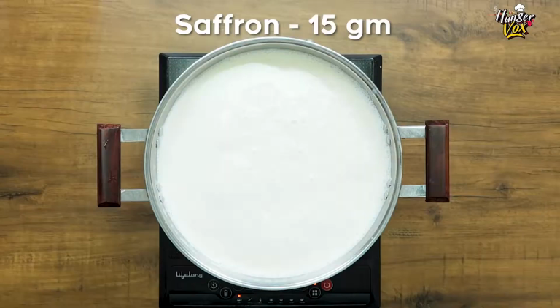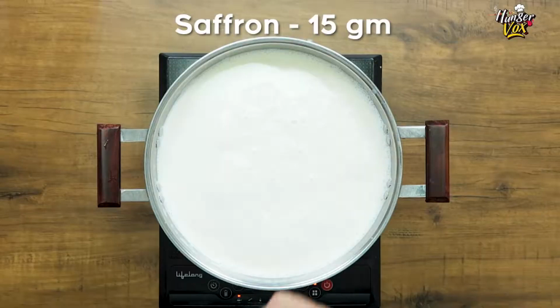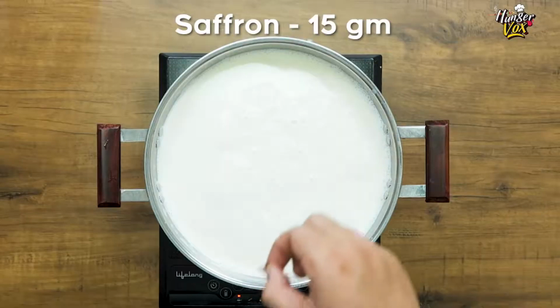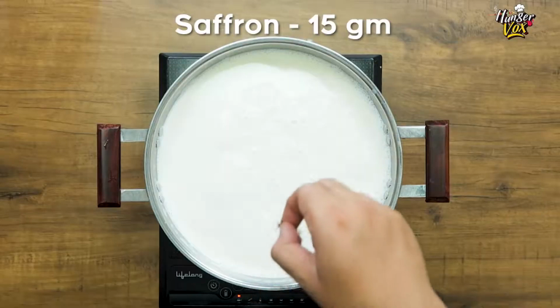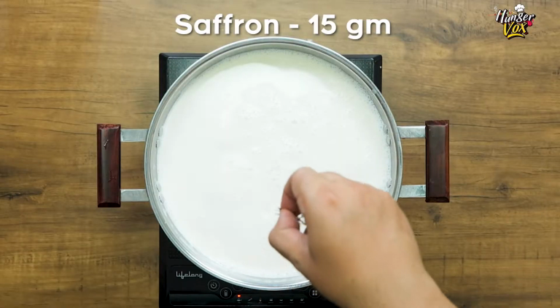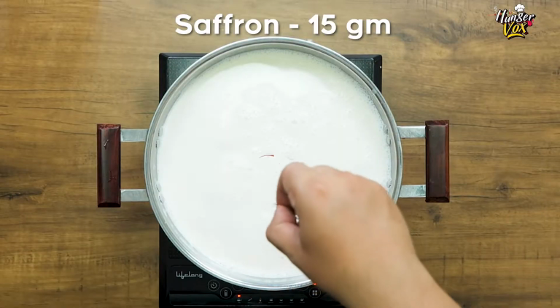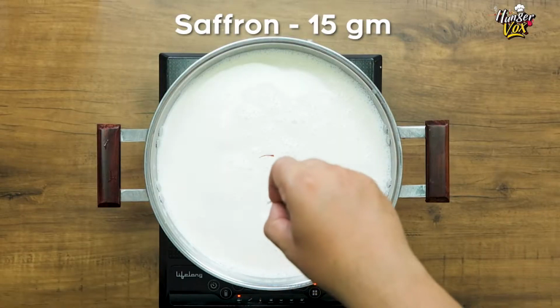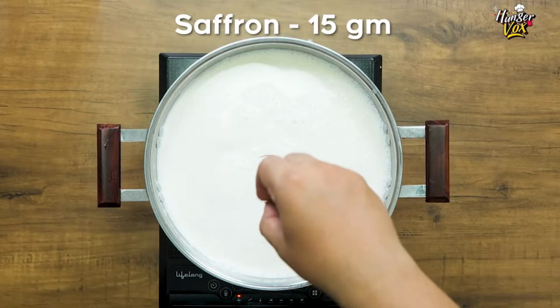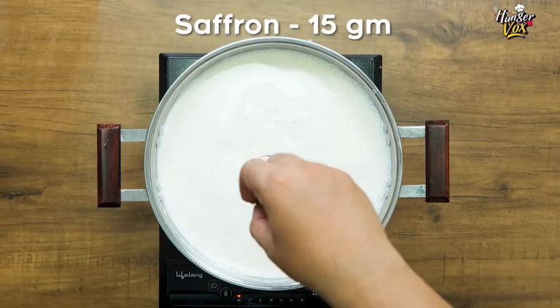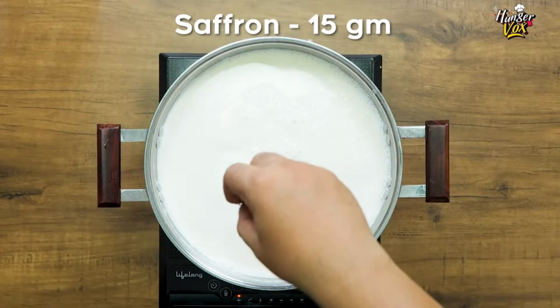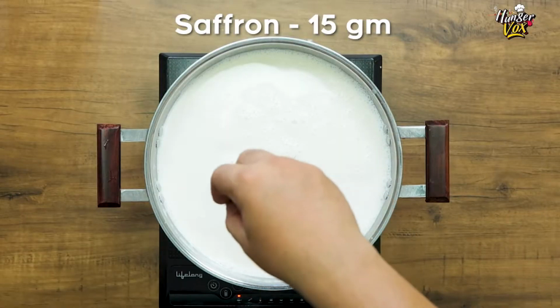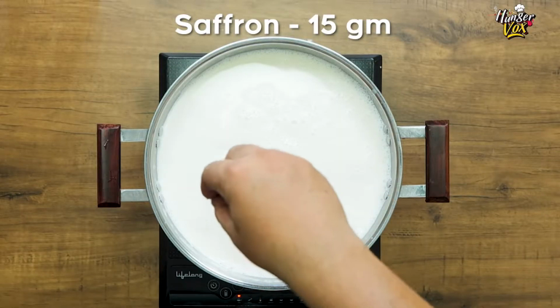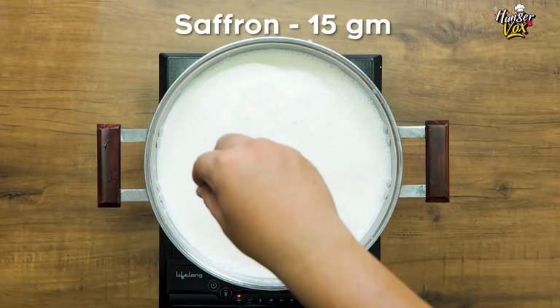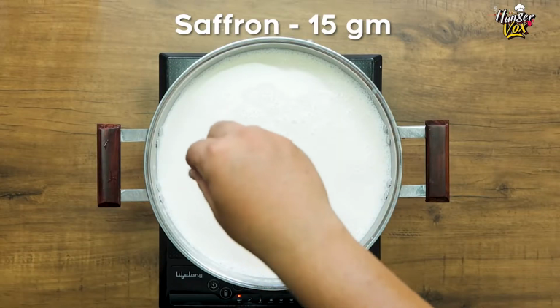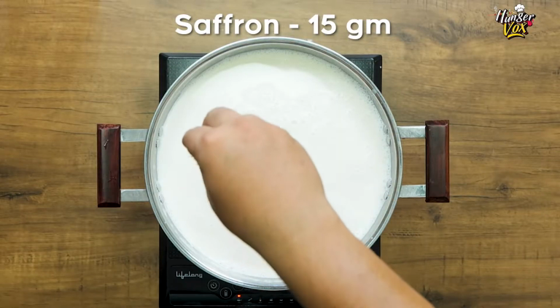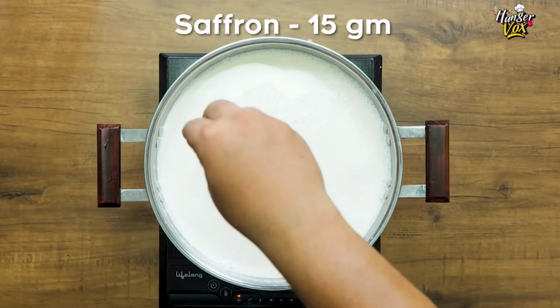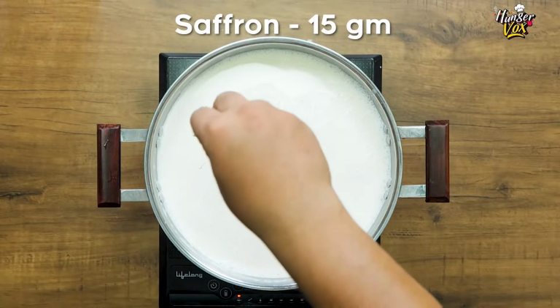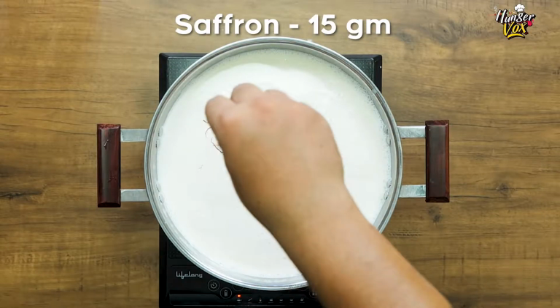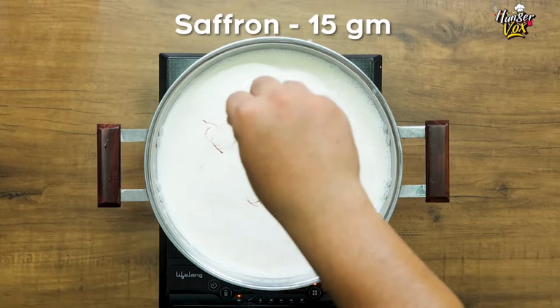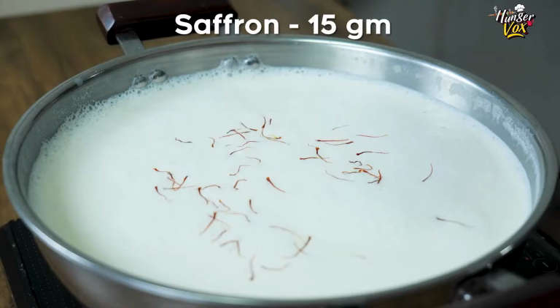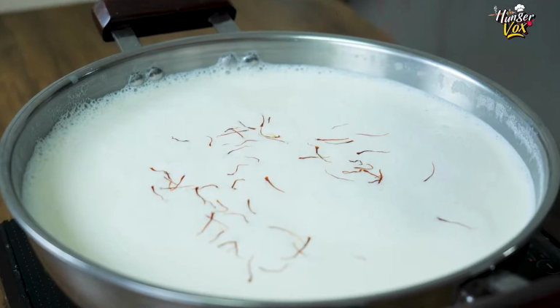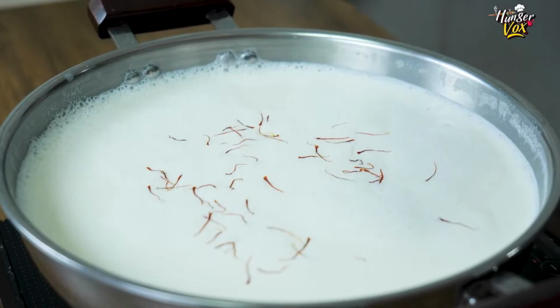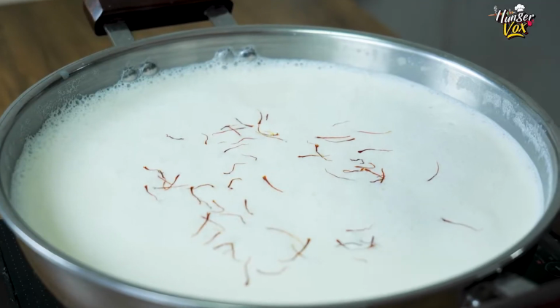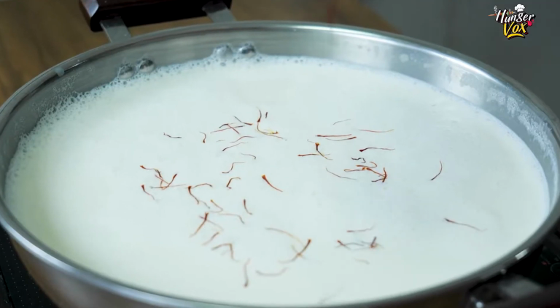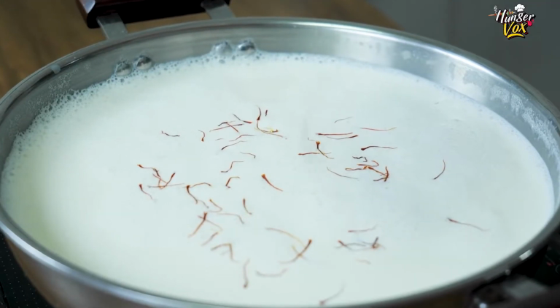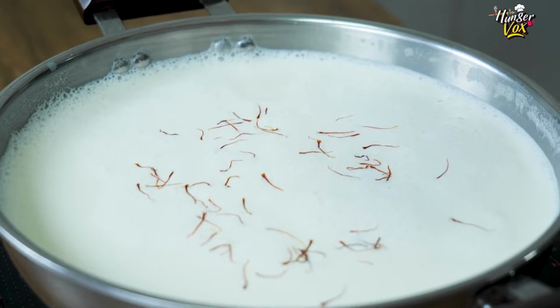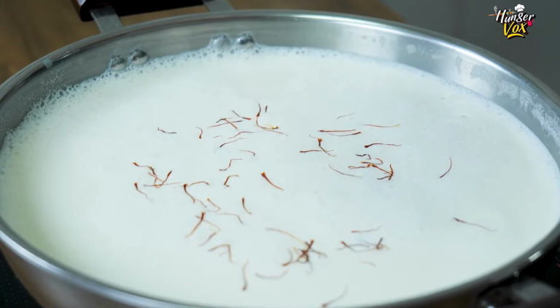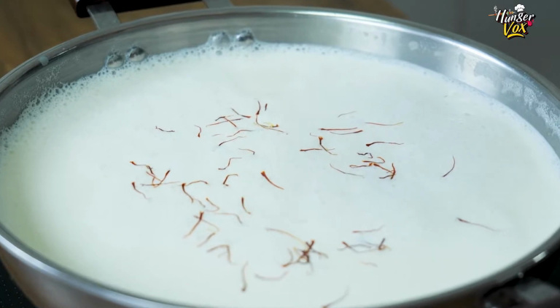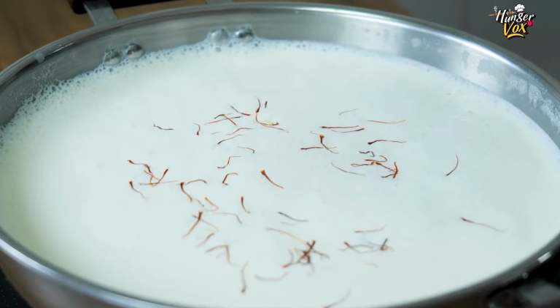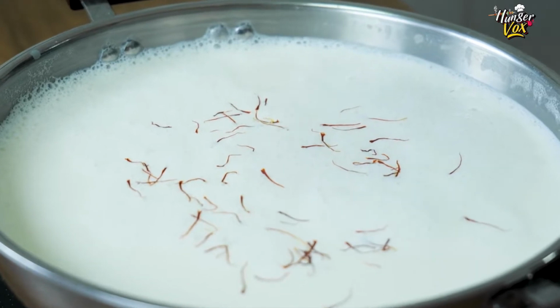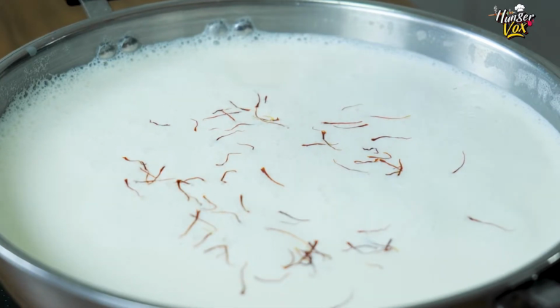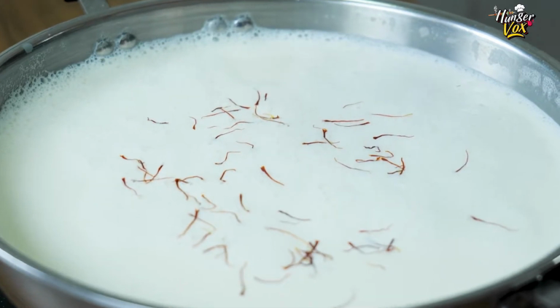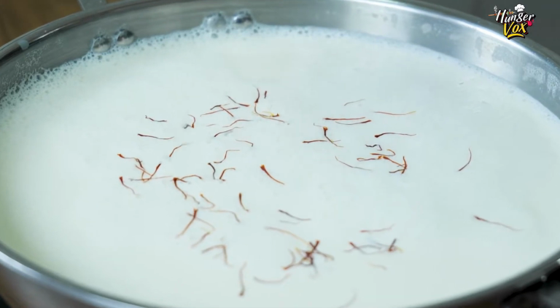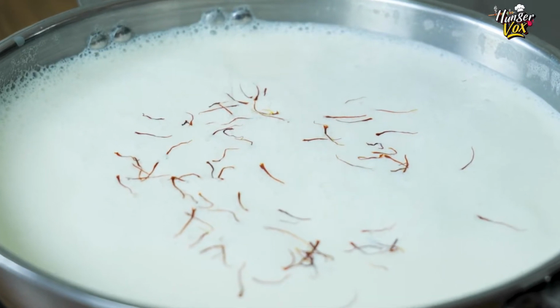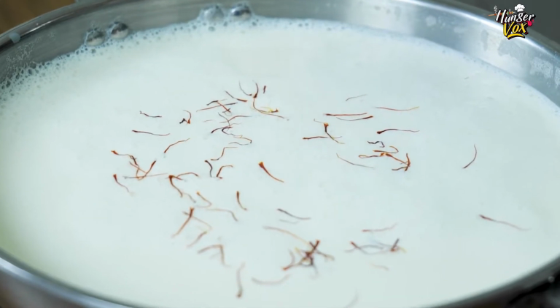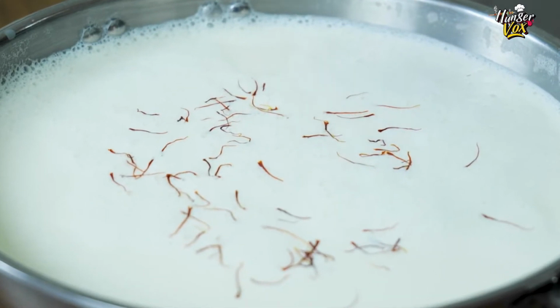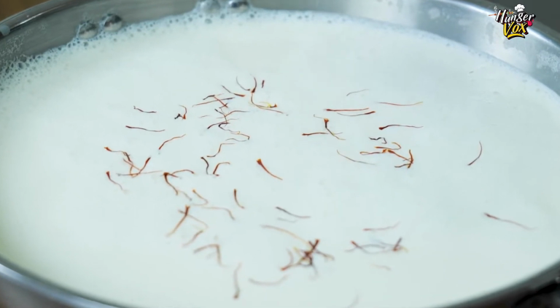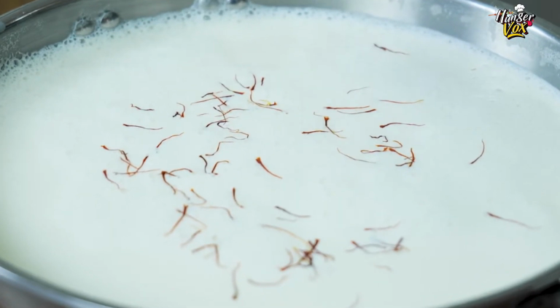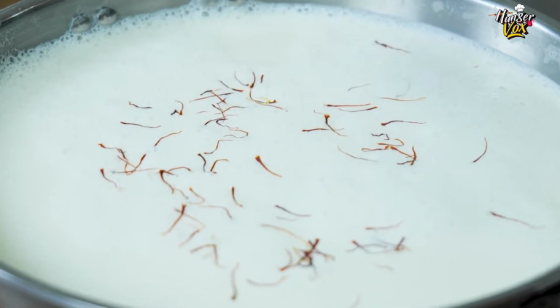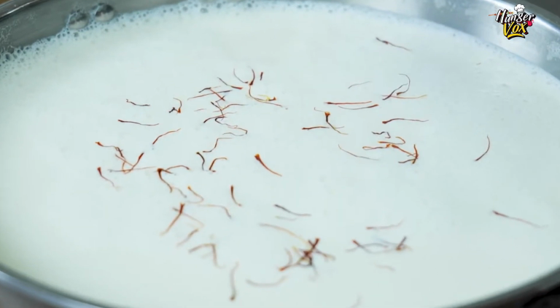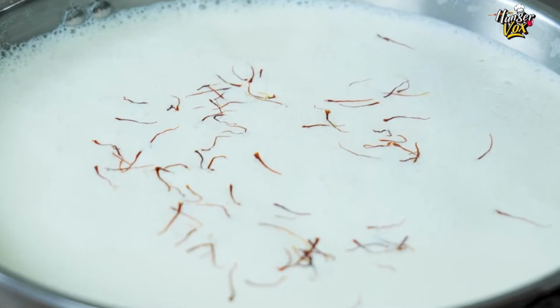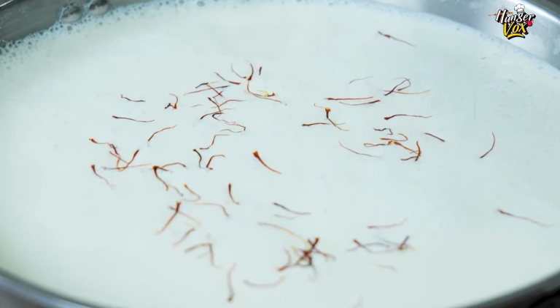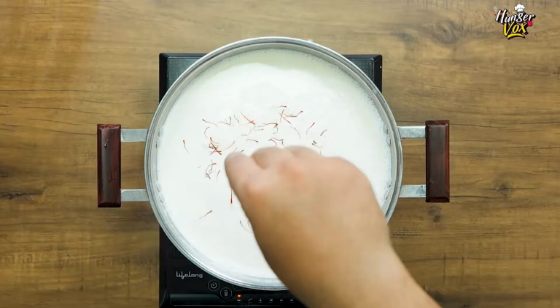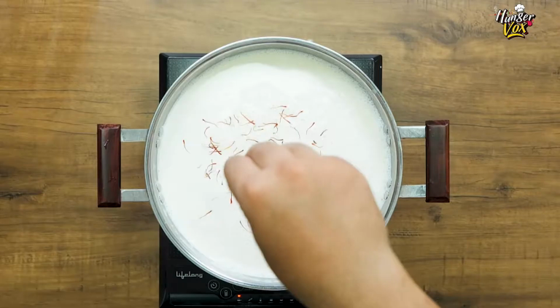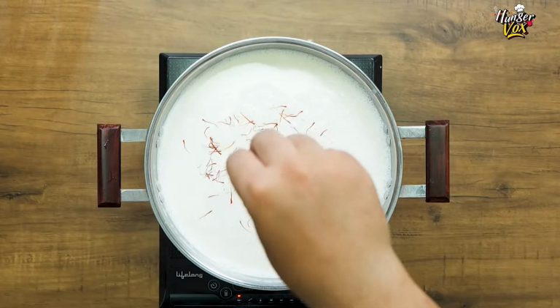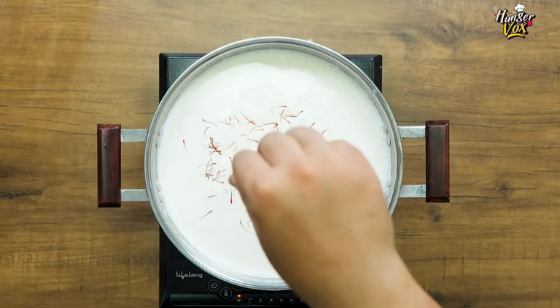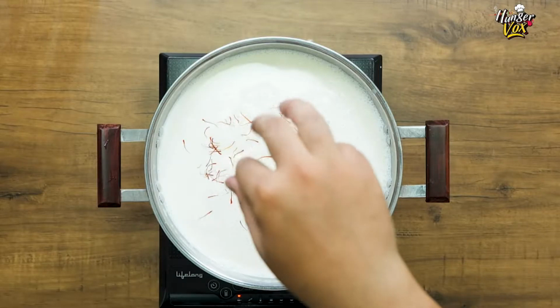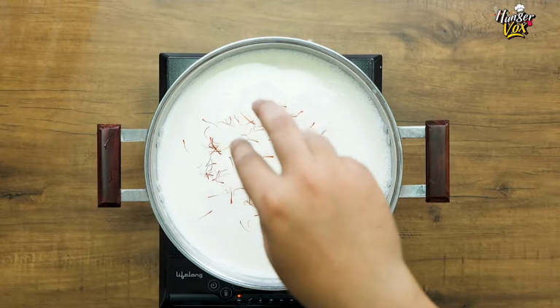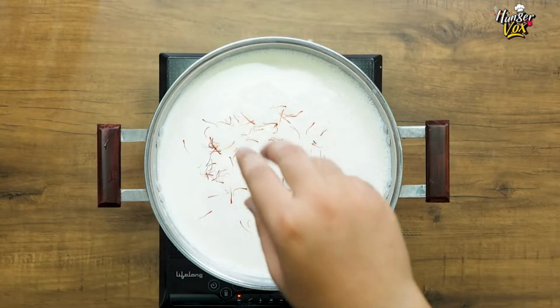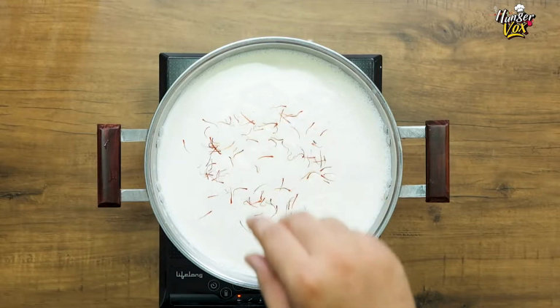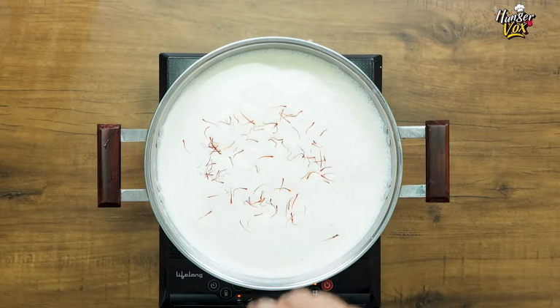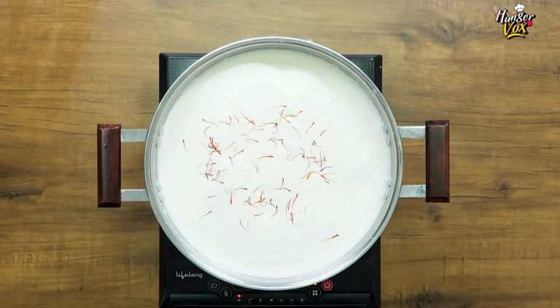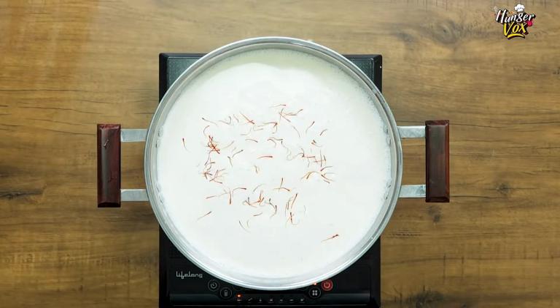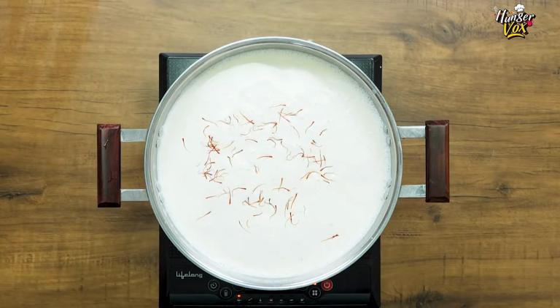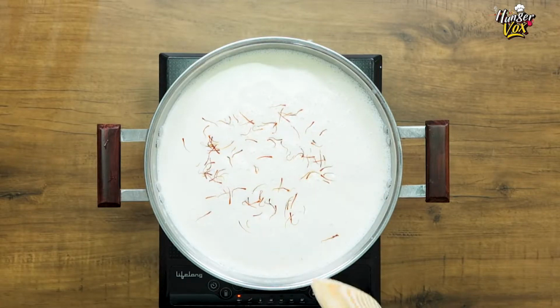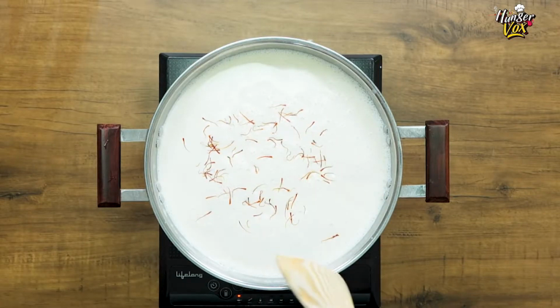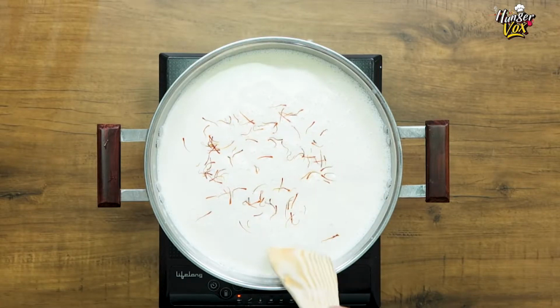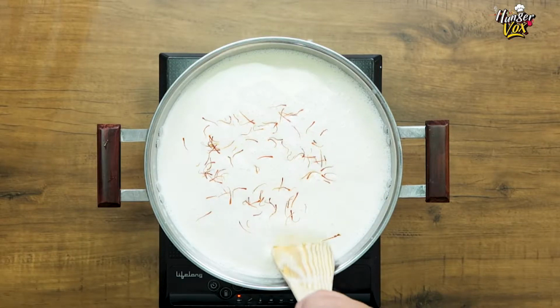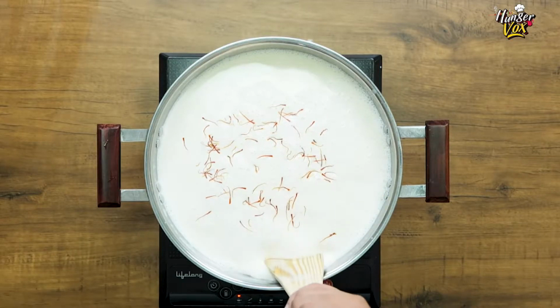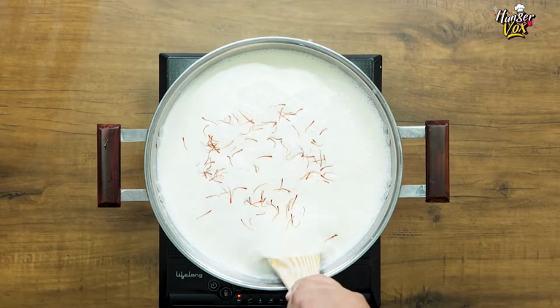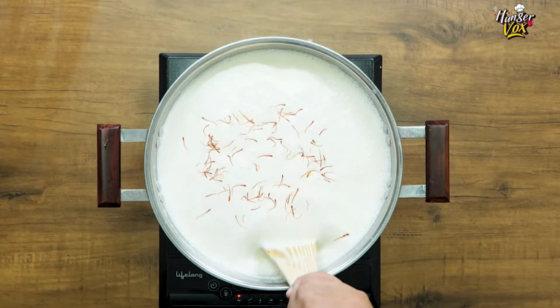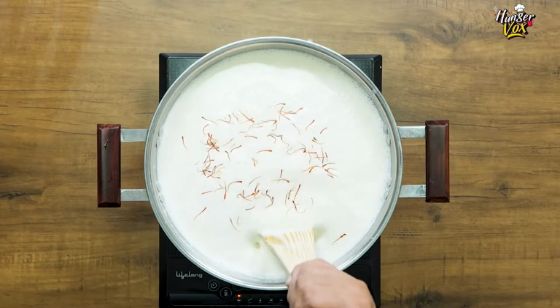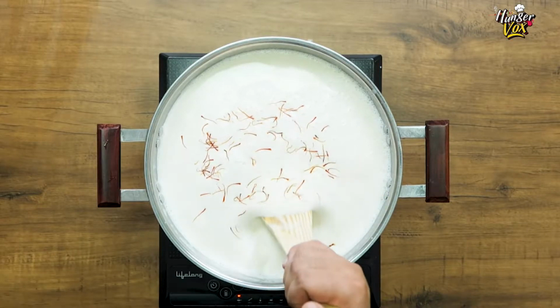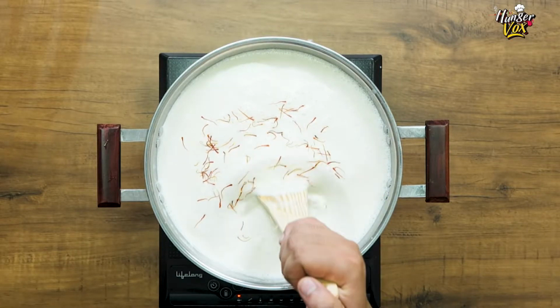Jab milk half-reduce ho jaye, toh ismein kesar add karenge and continuously stir karte rahe.